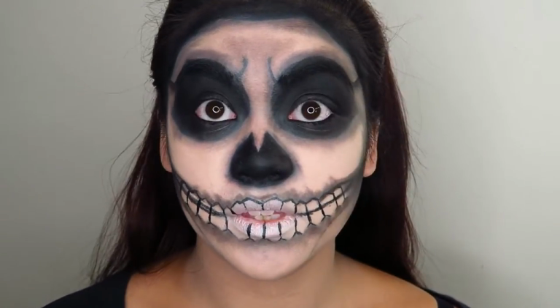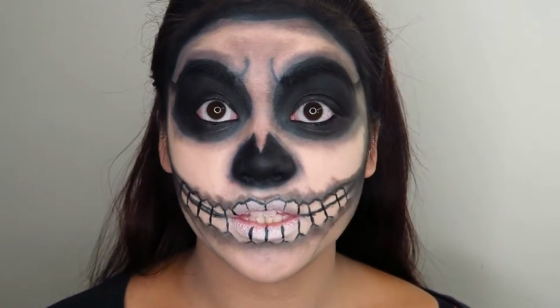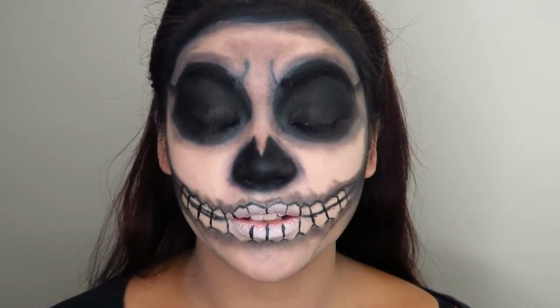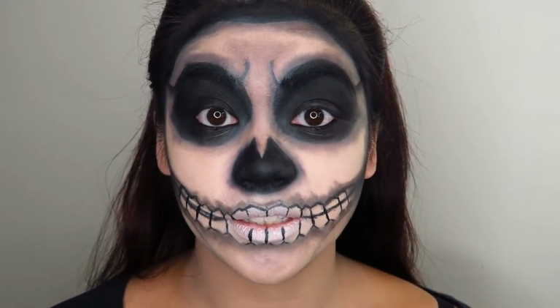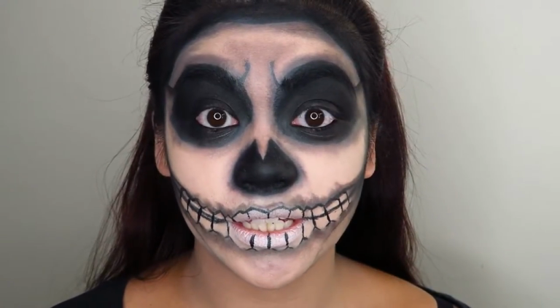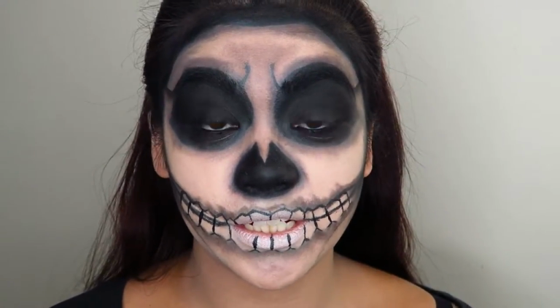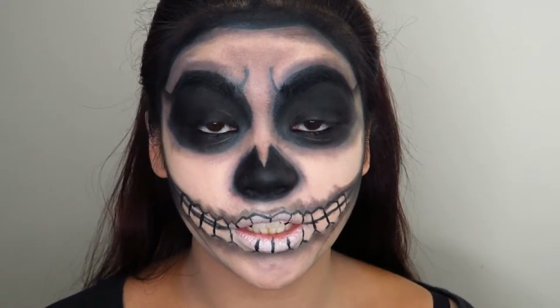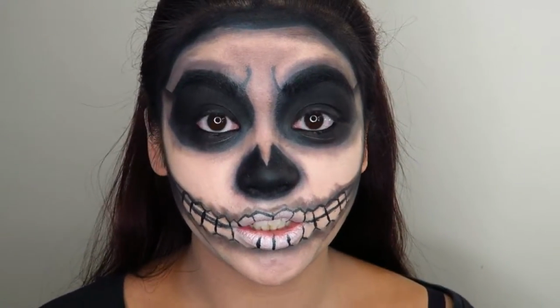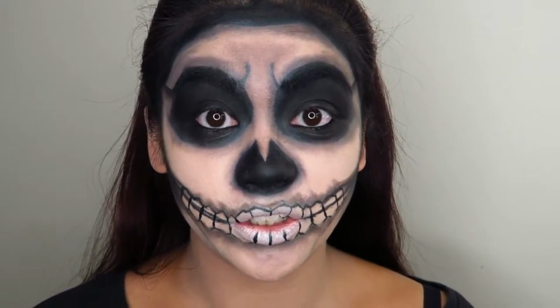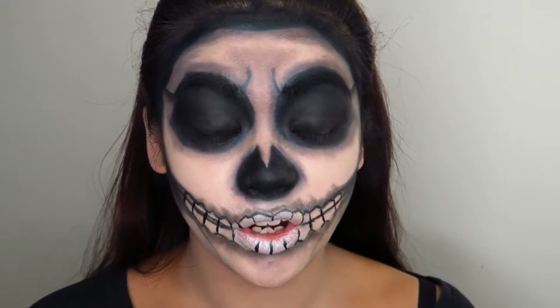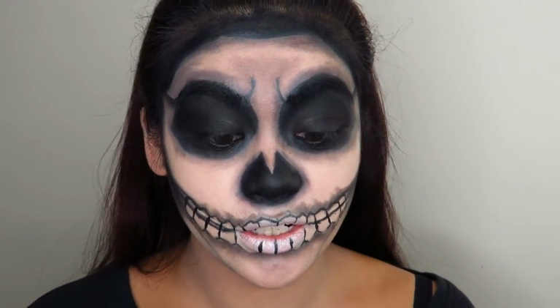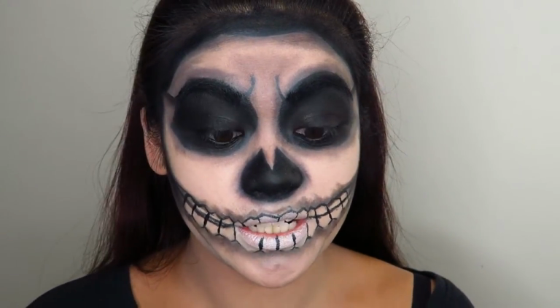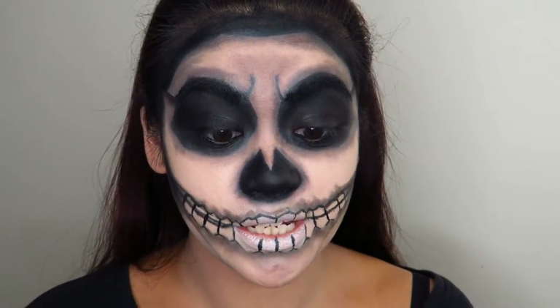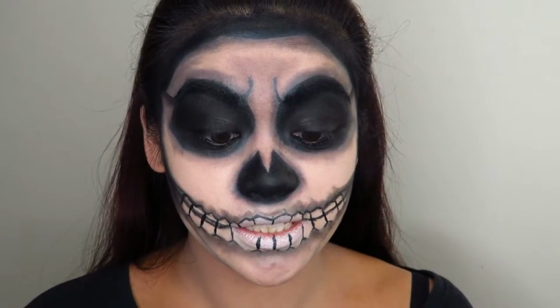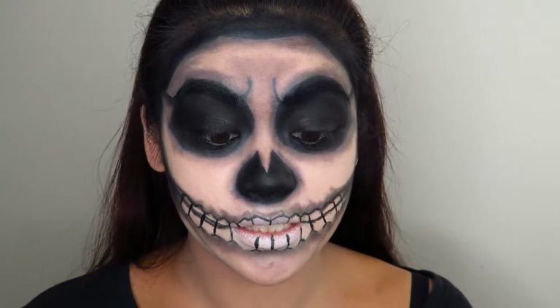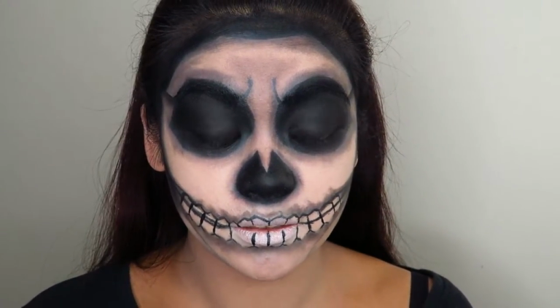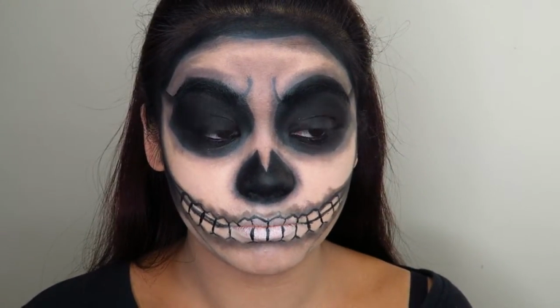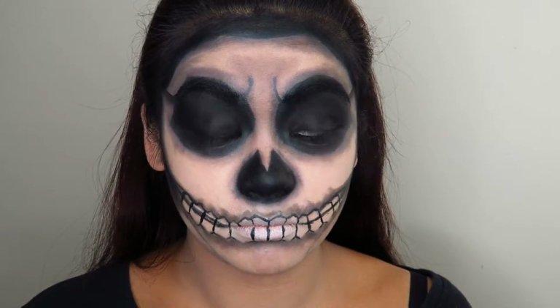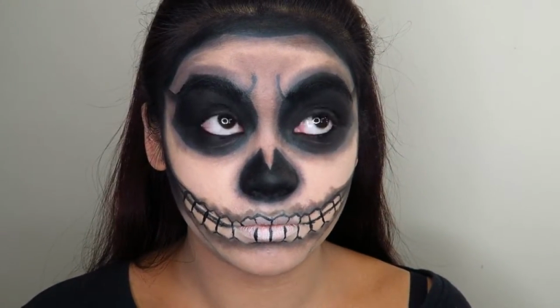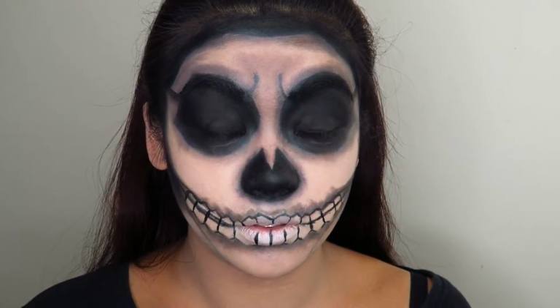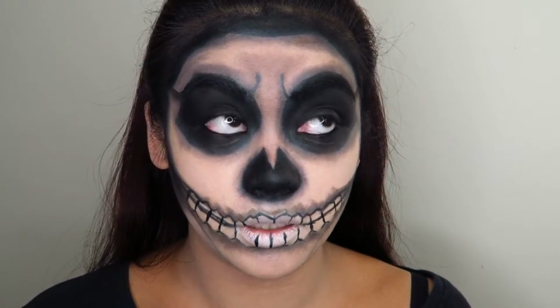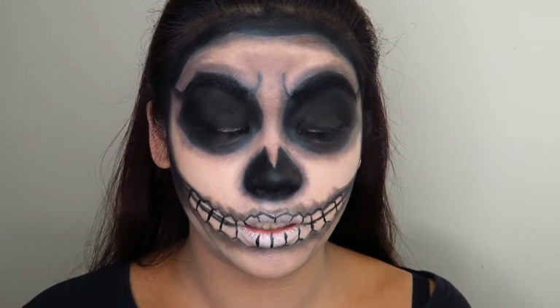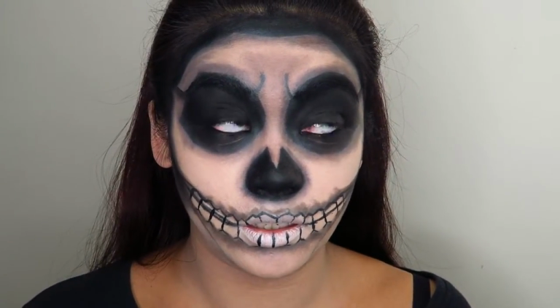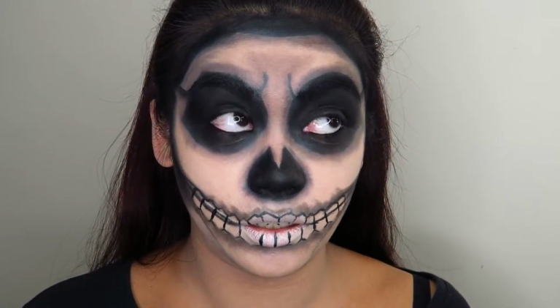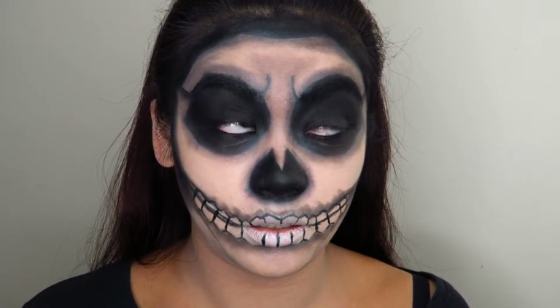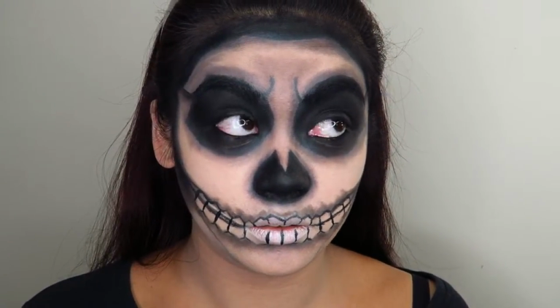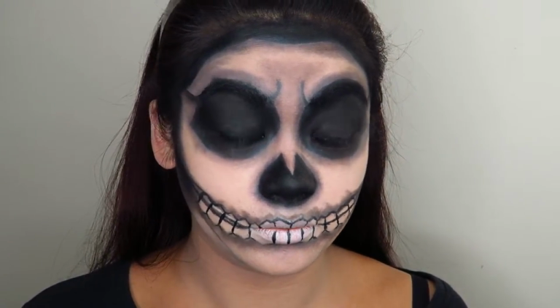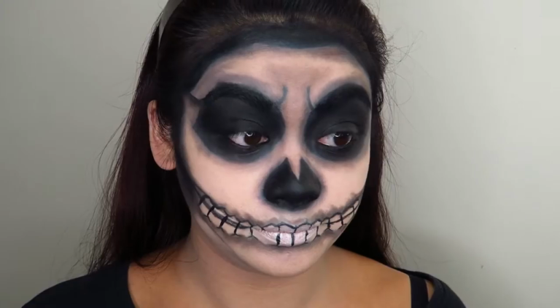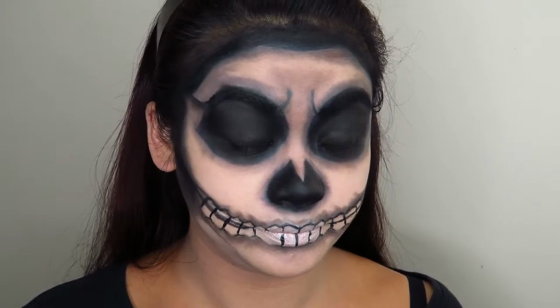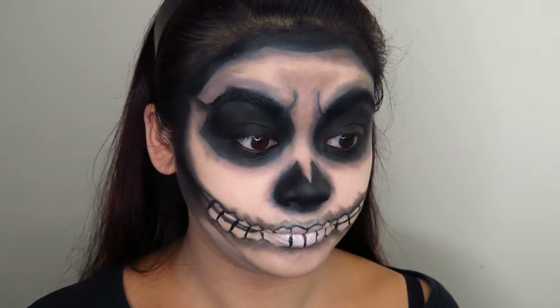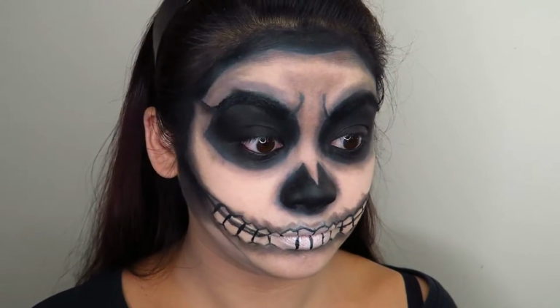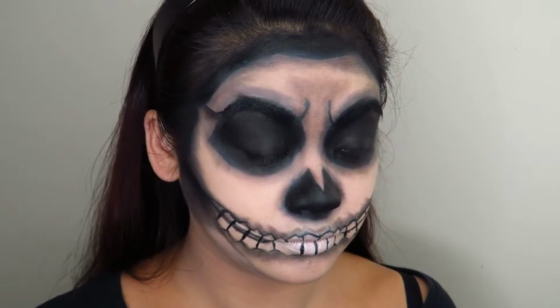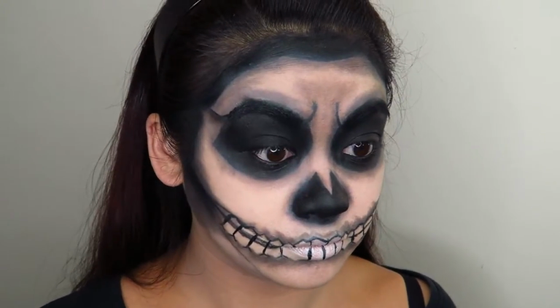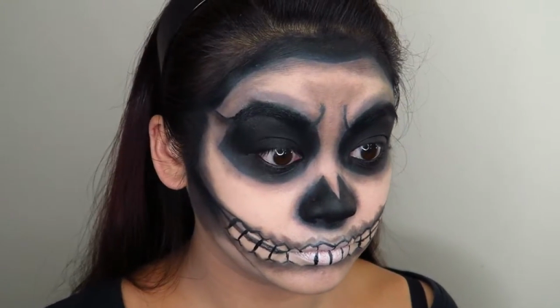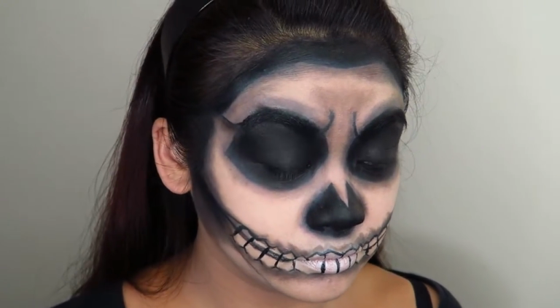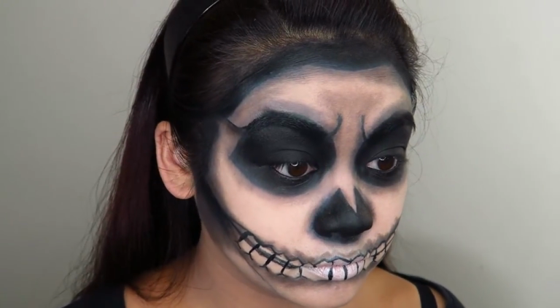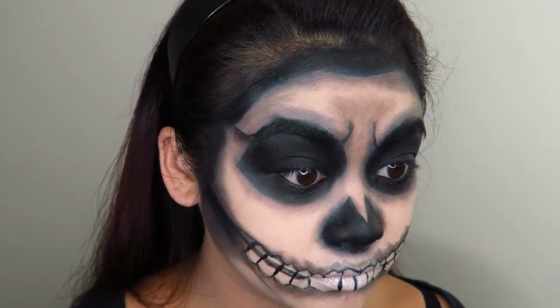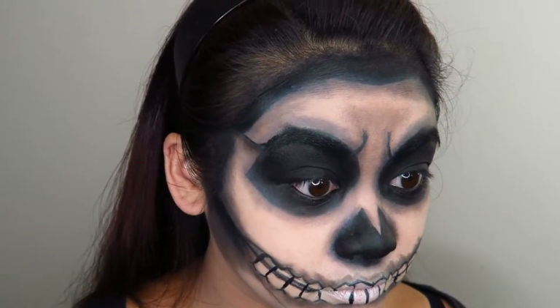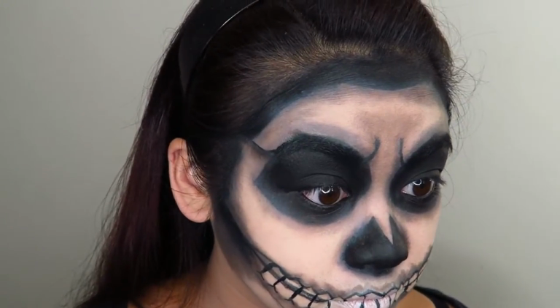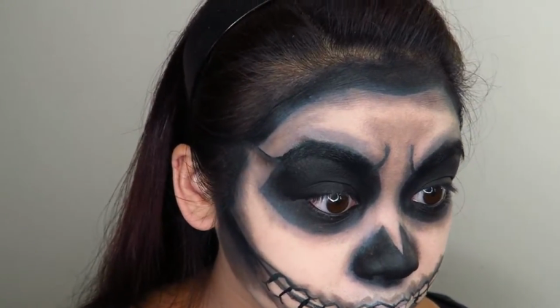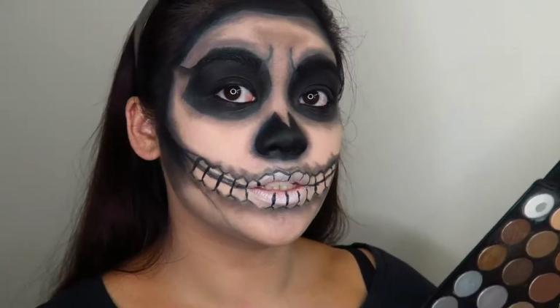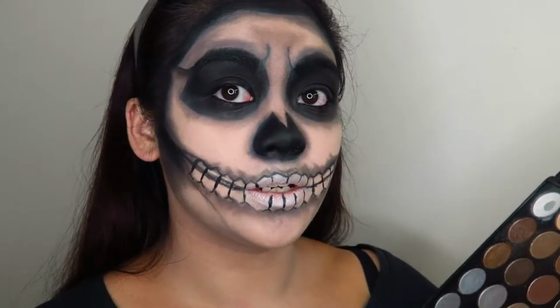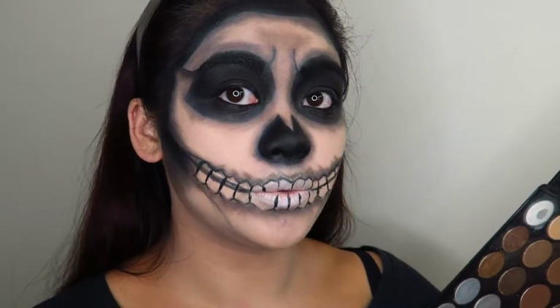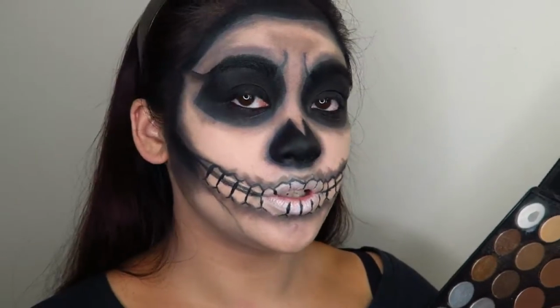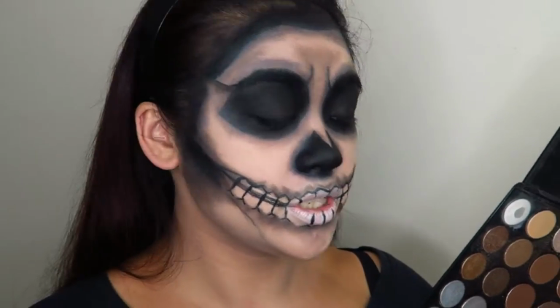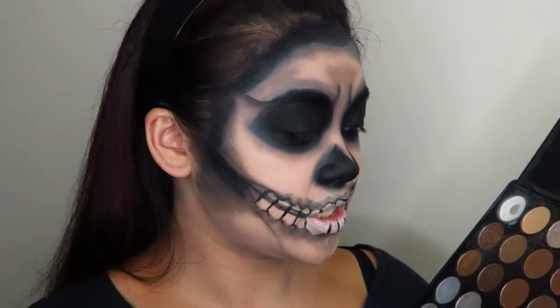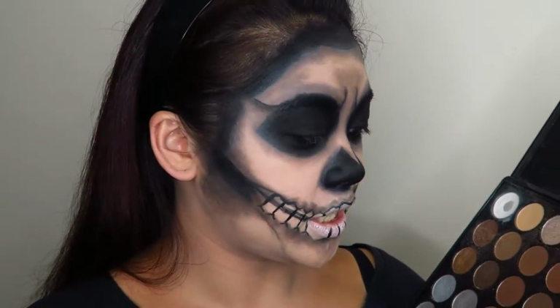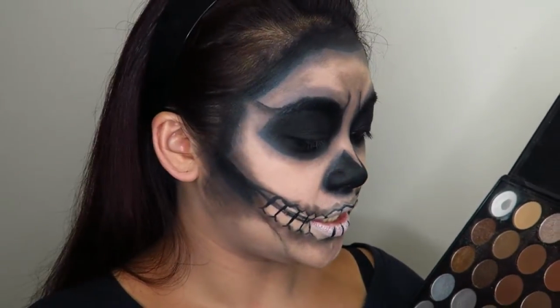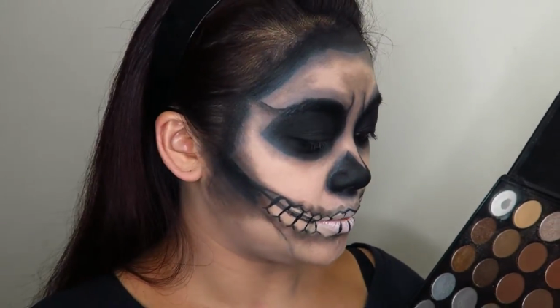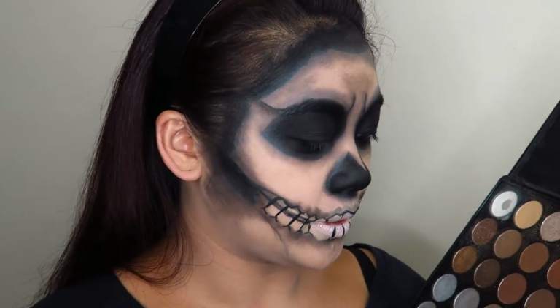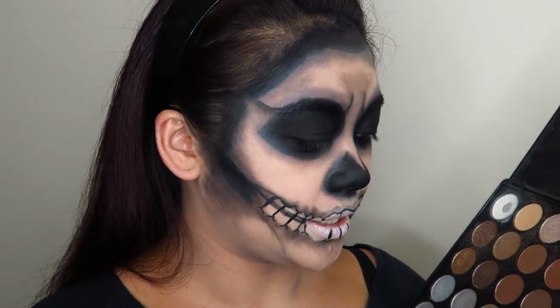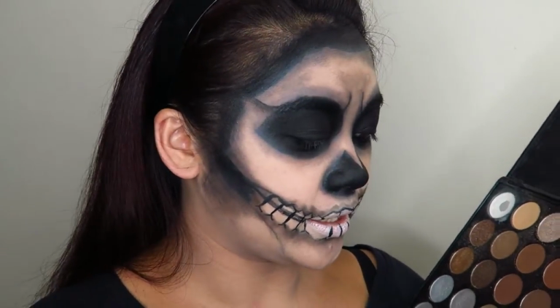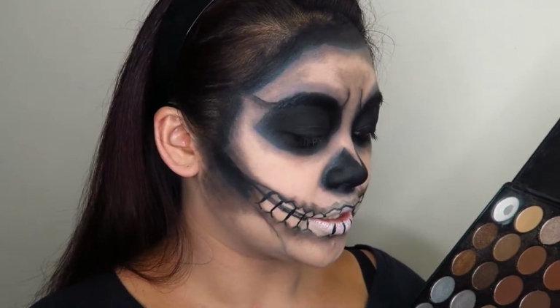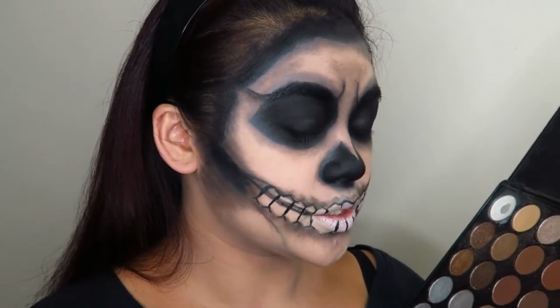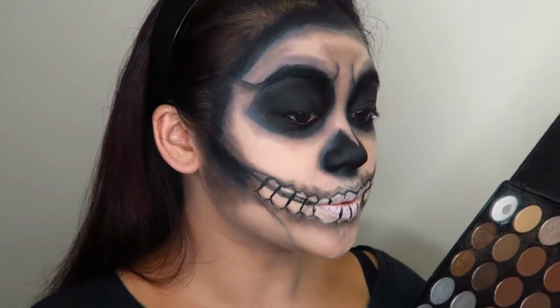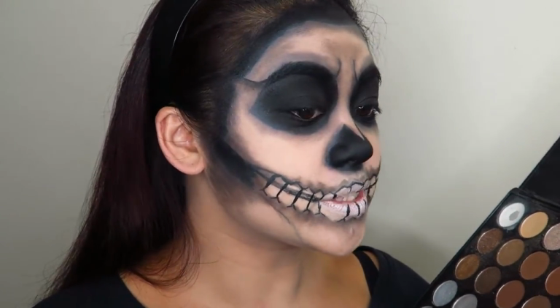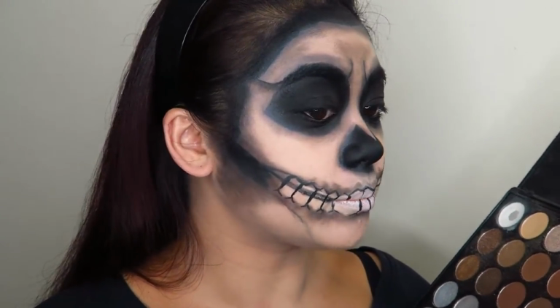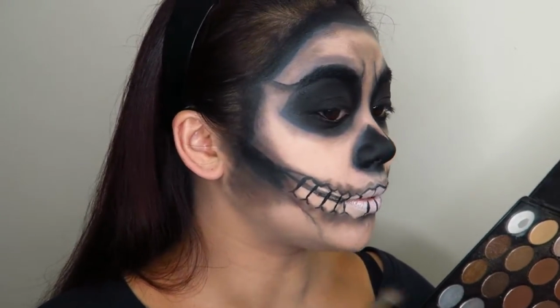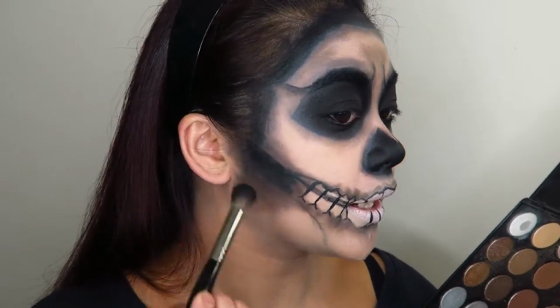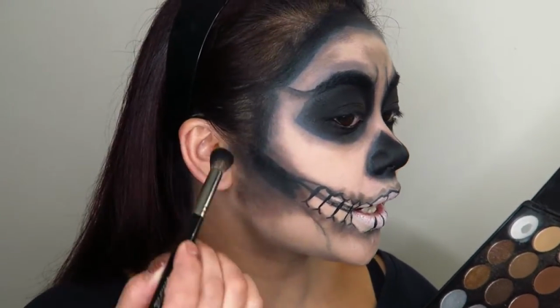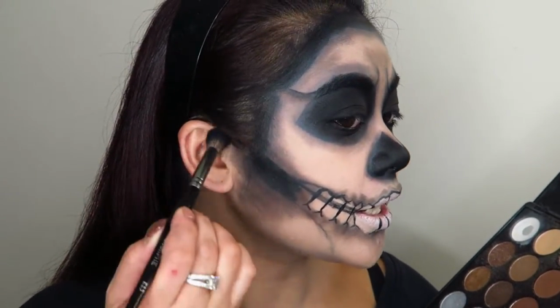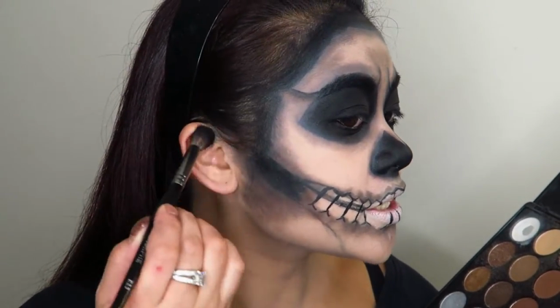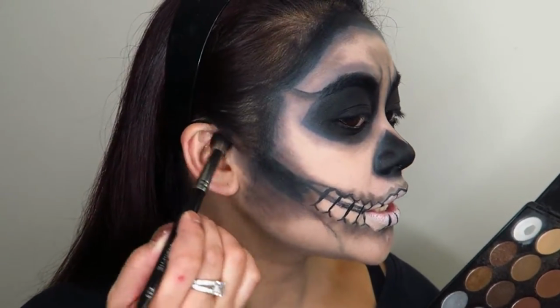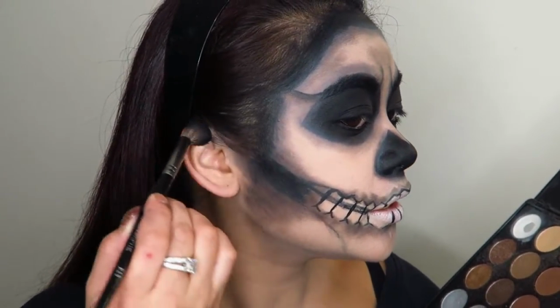Don't get it on your contacts! I'm also going to shade in my ears with some black eyeshadow.